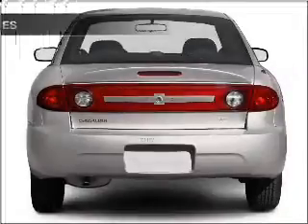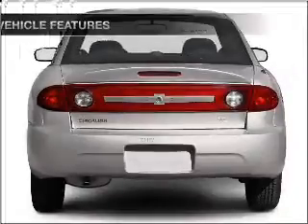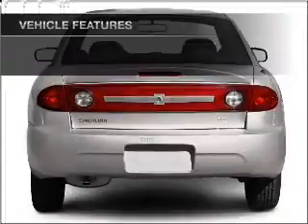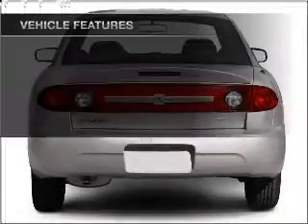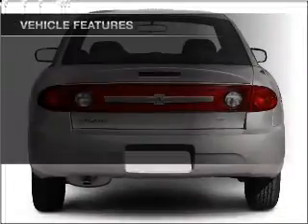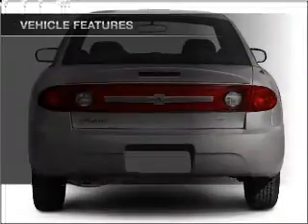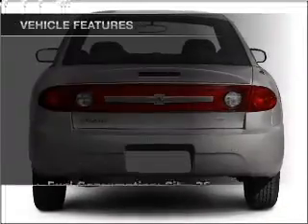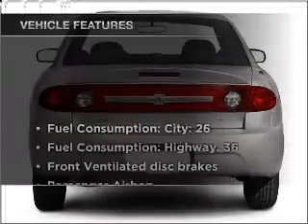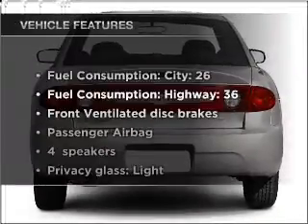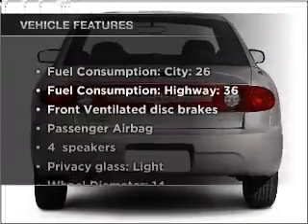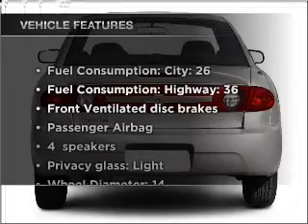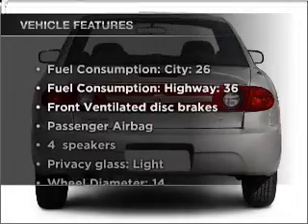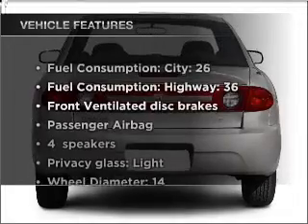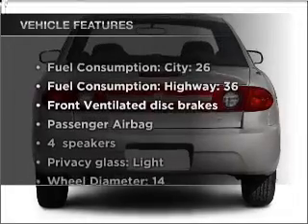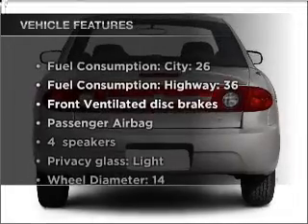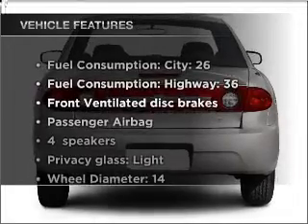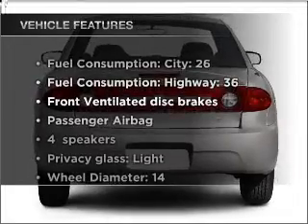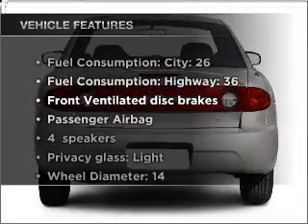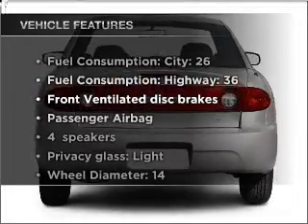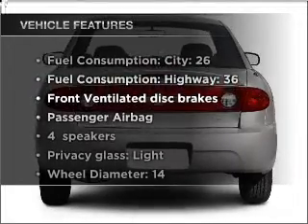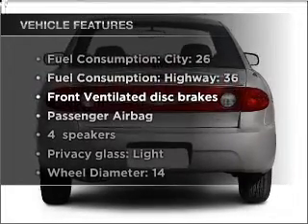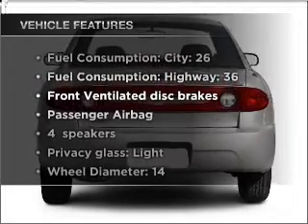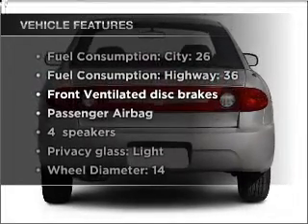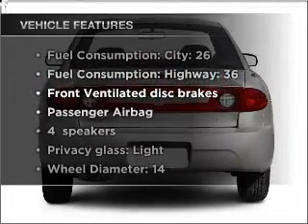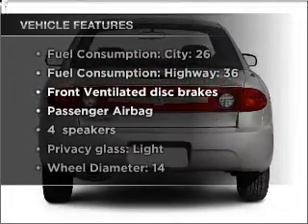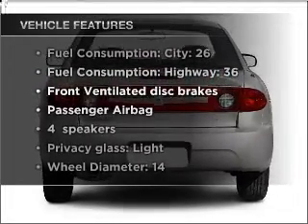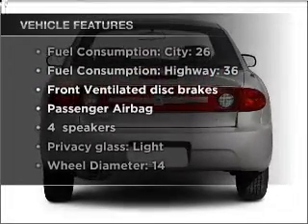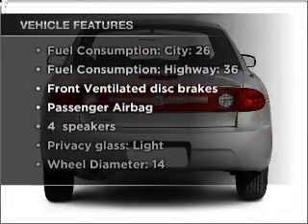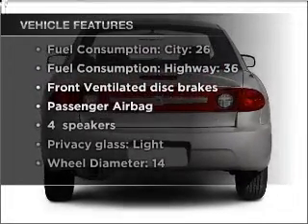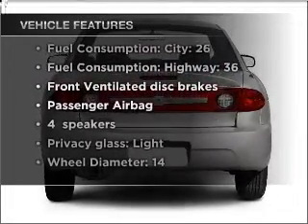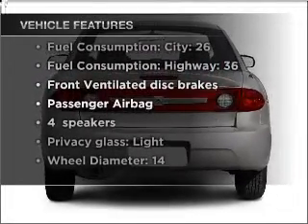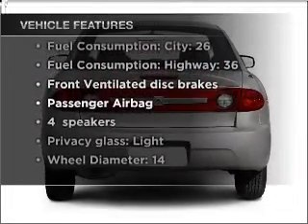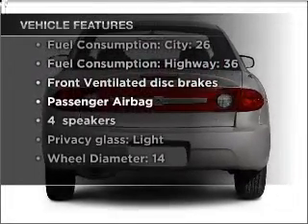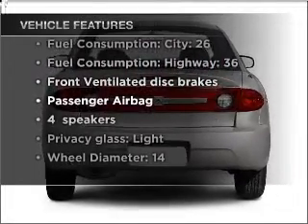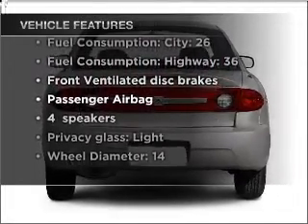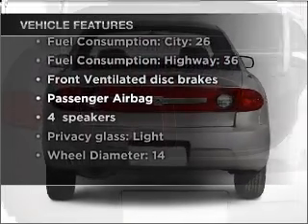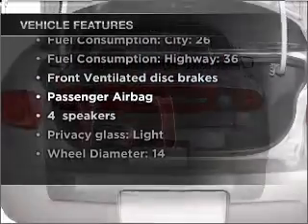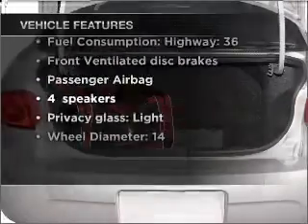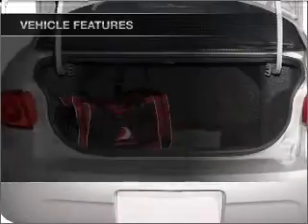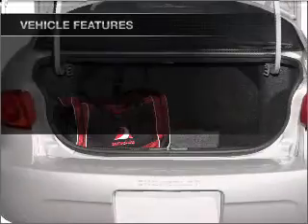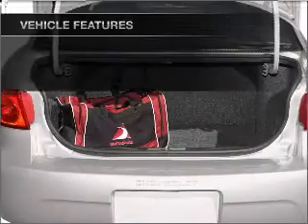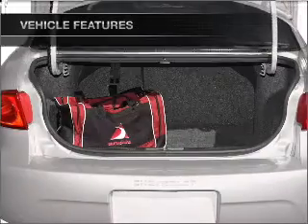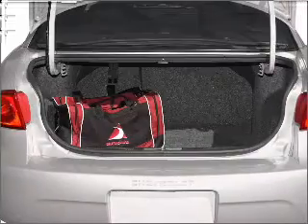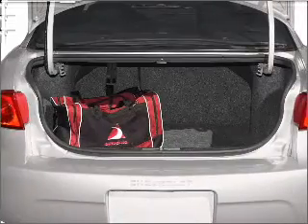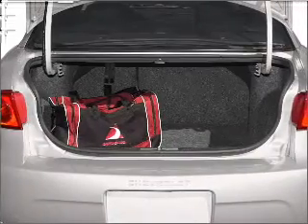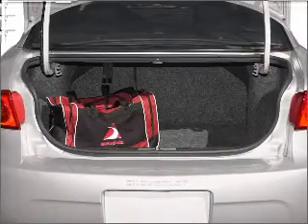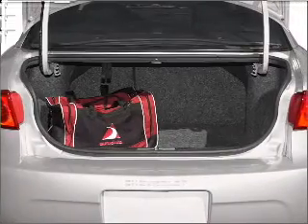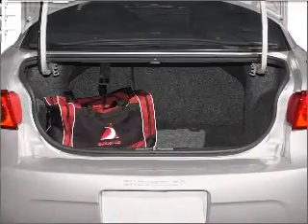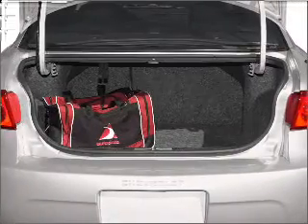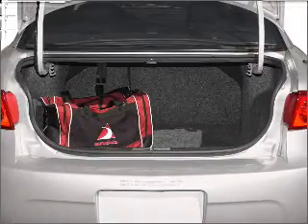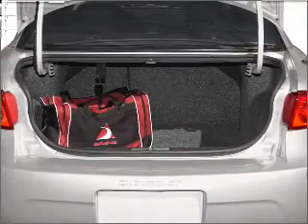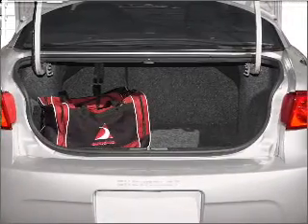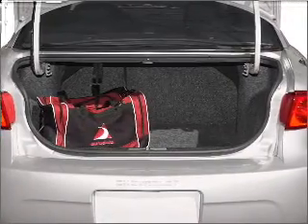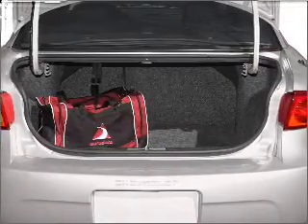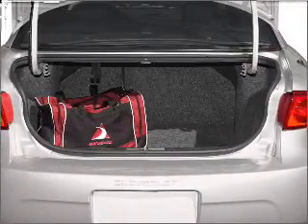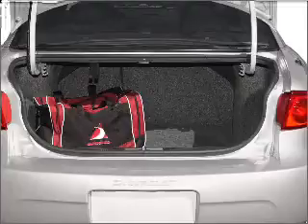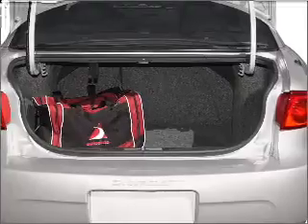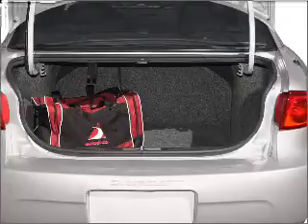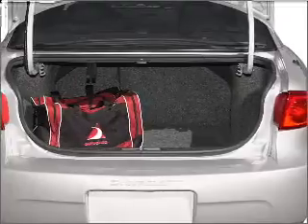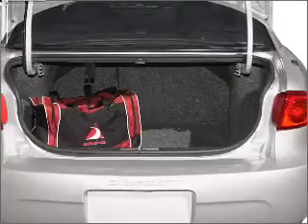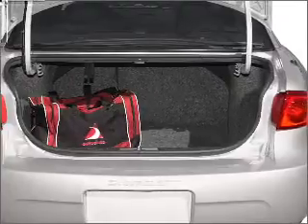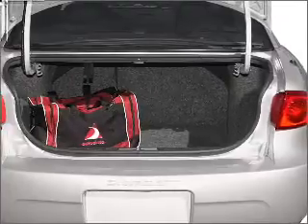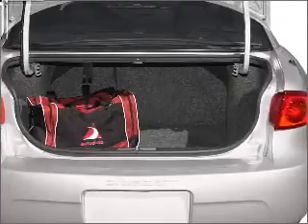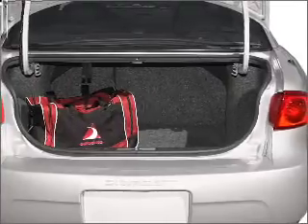Plus, enjoy these notable features that are included in this vehicle: air conditioning, power steering, an alarm system, and AM-FM stereo.